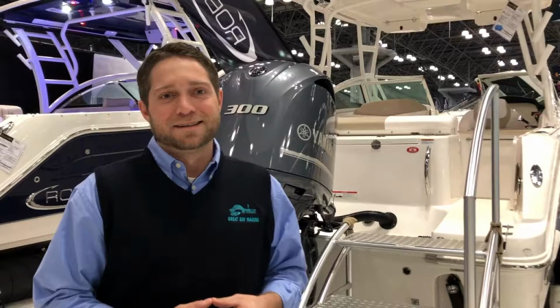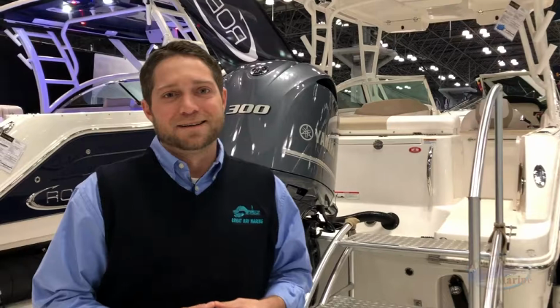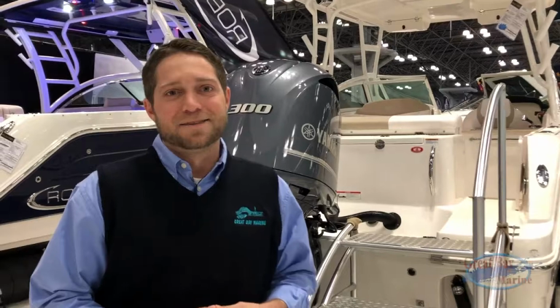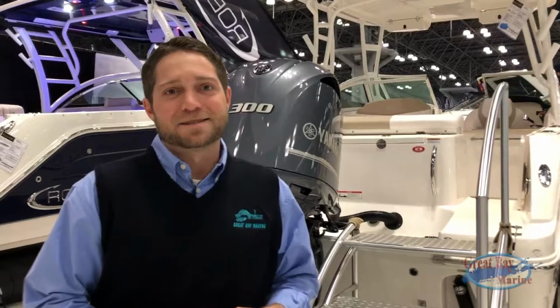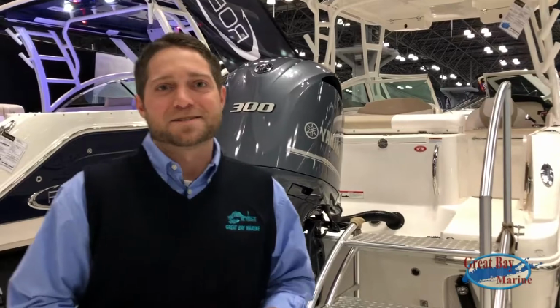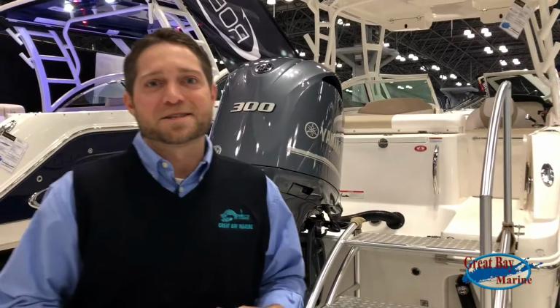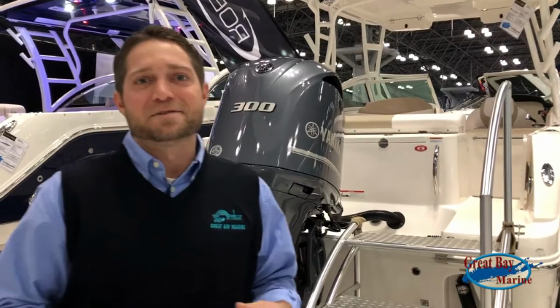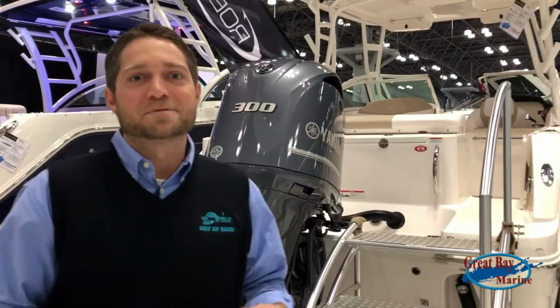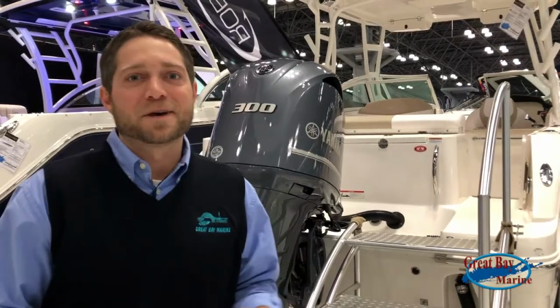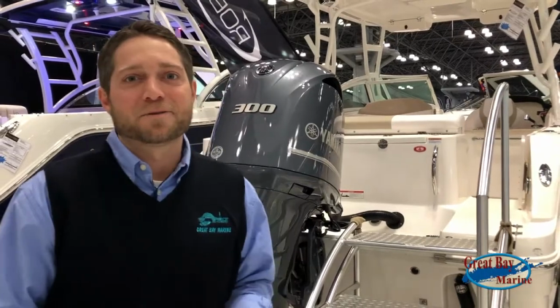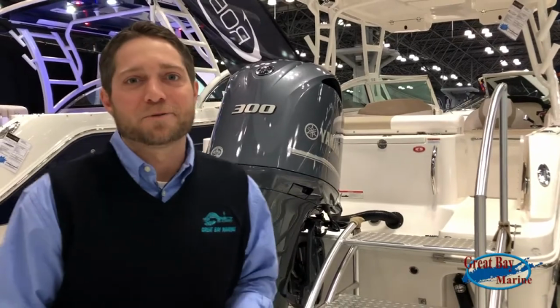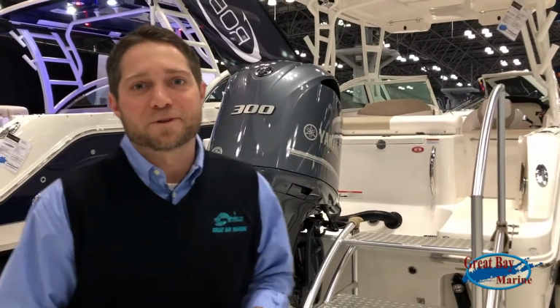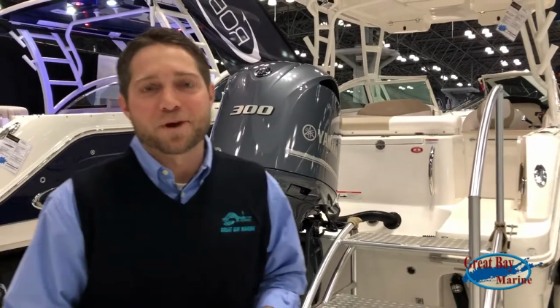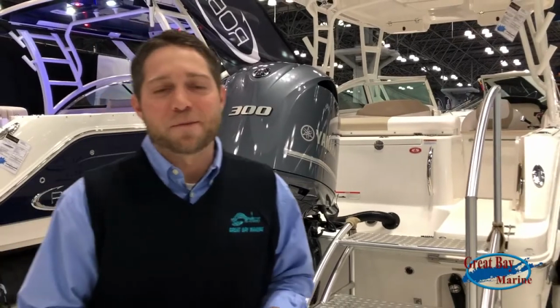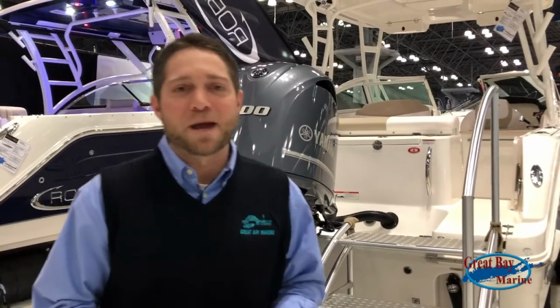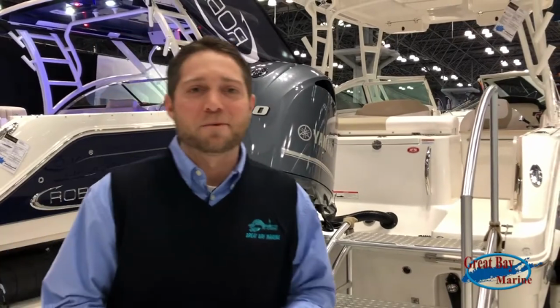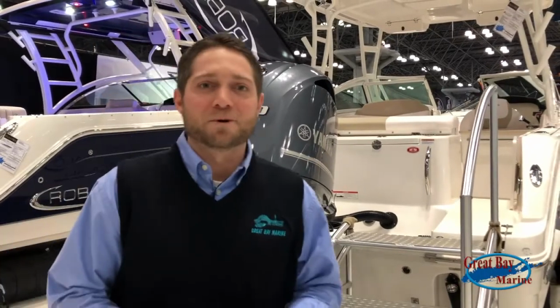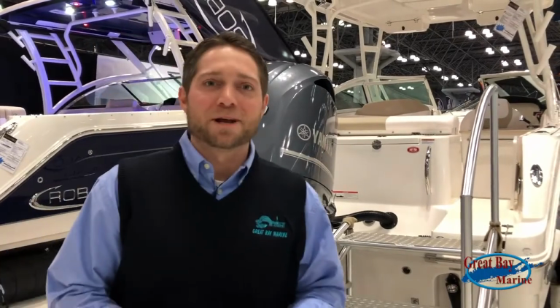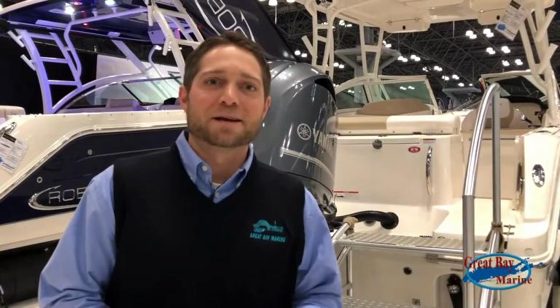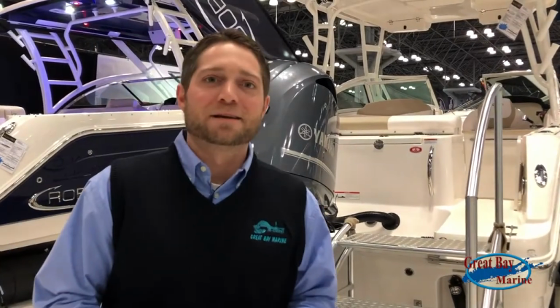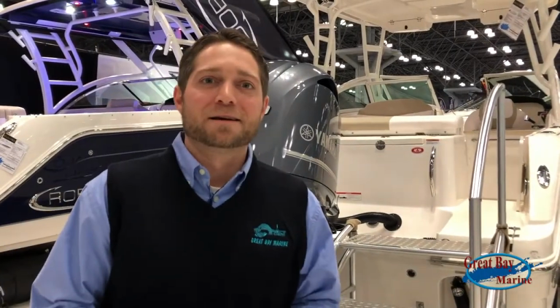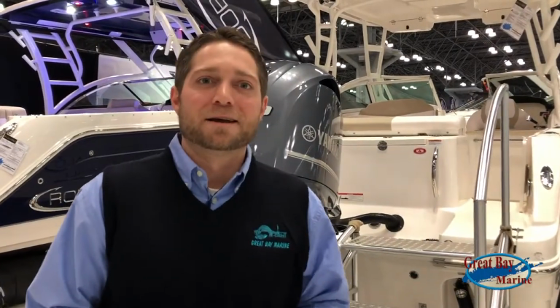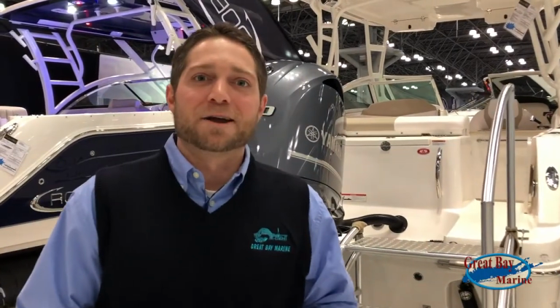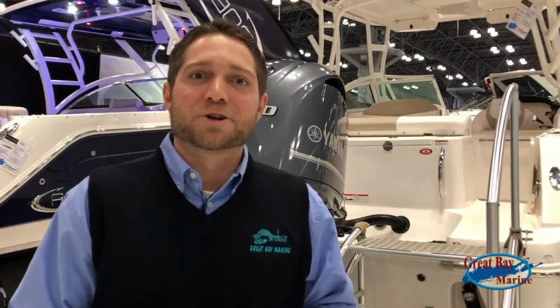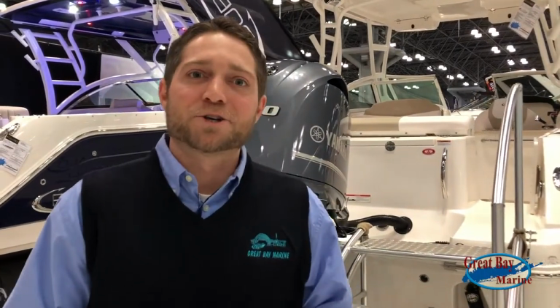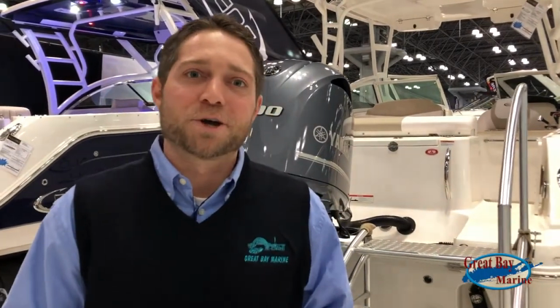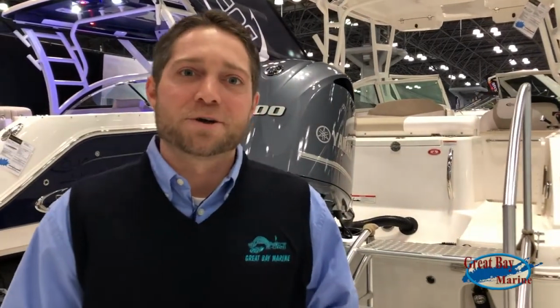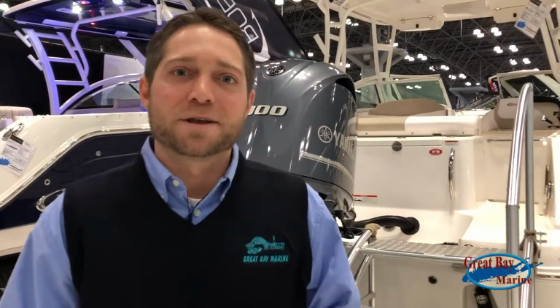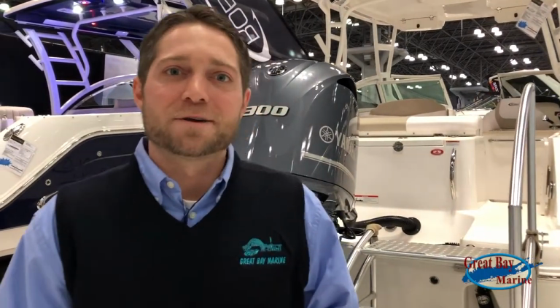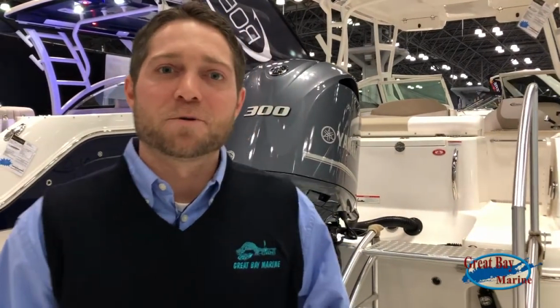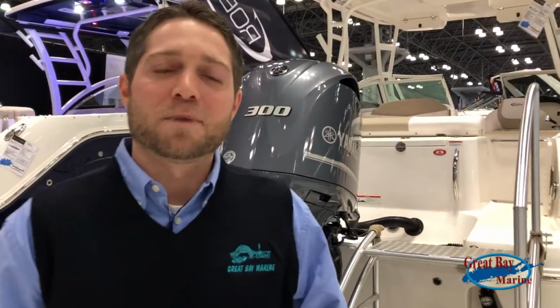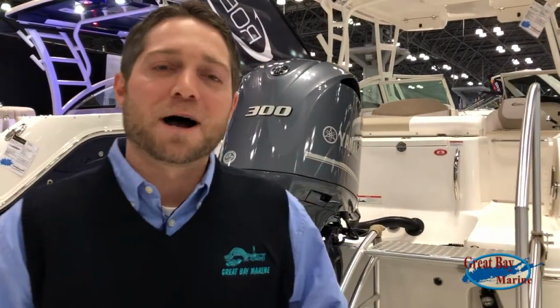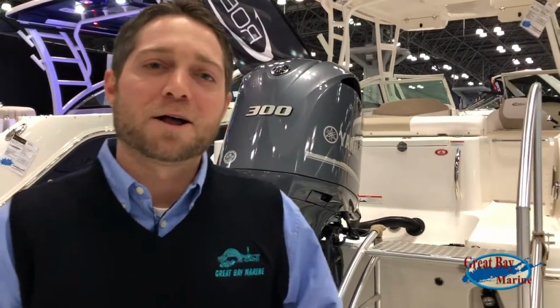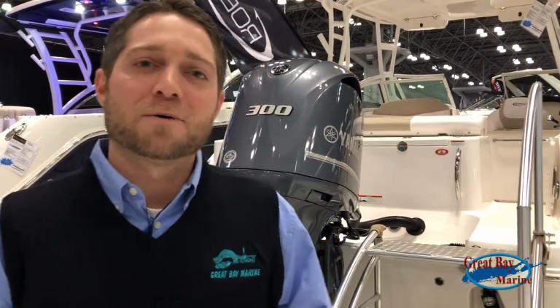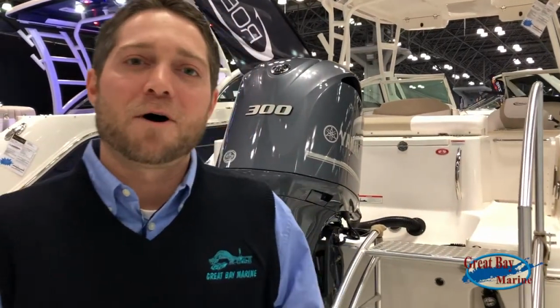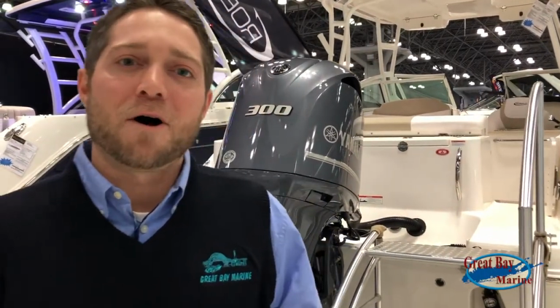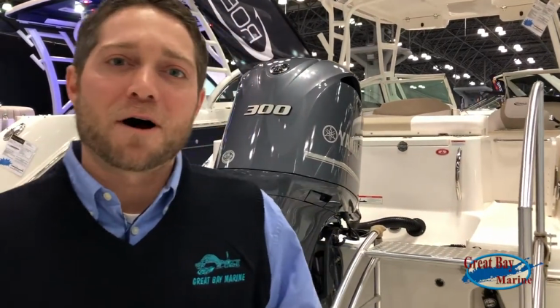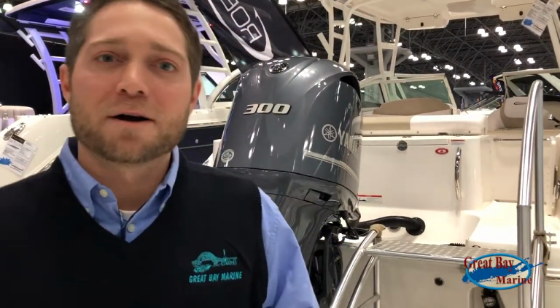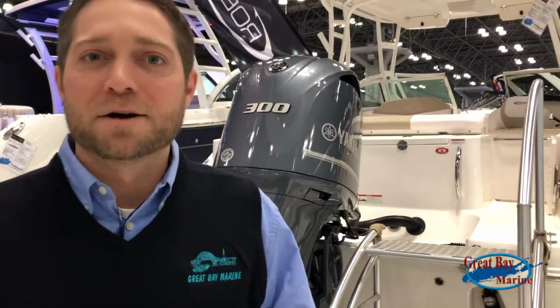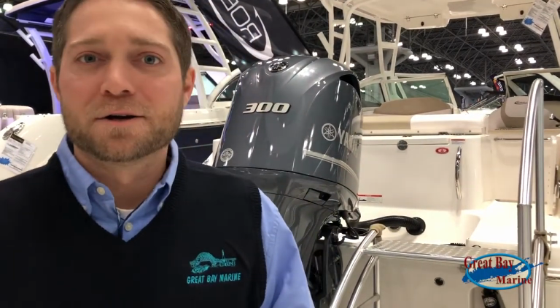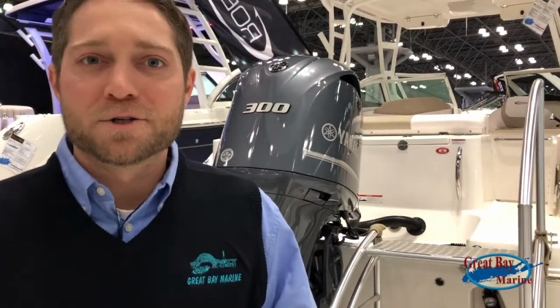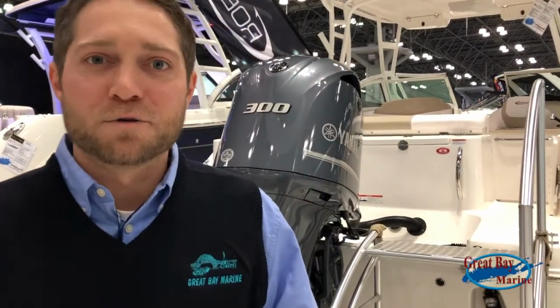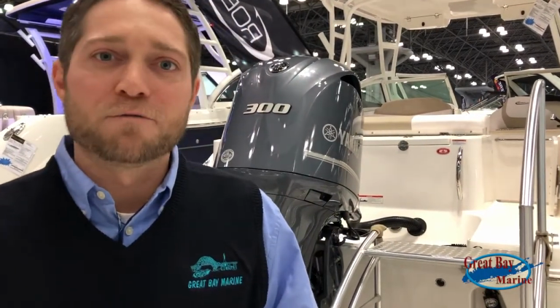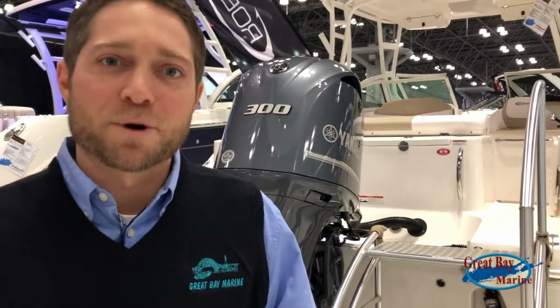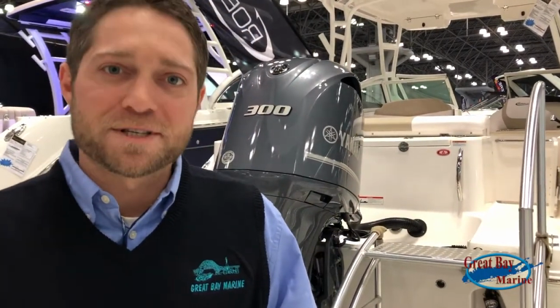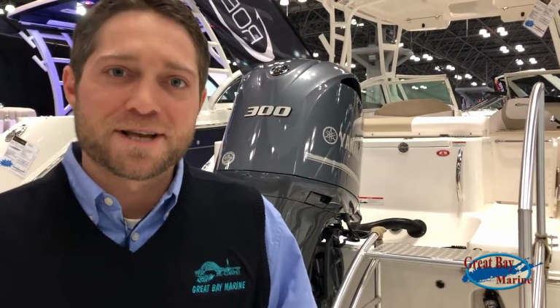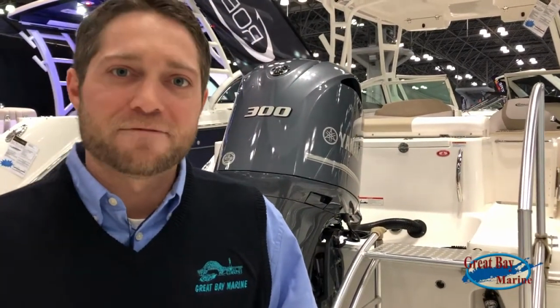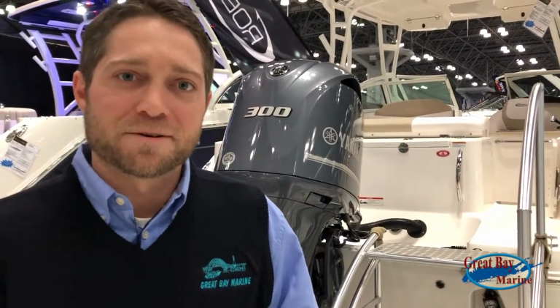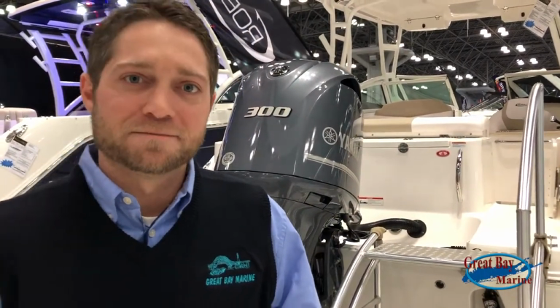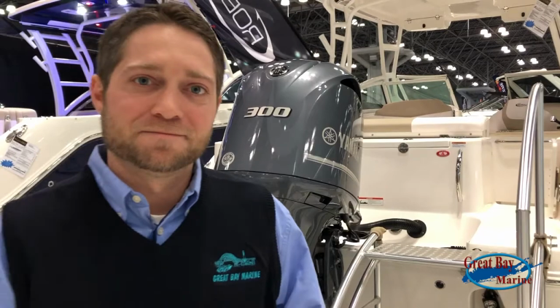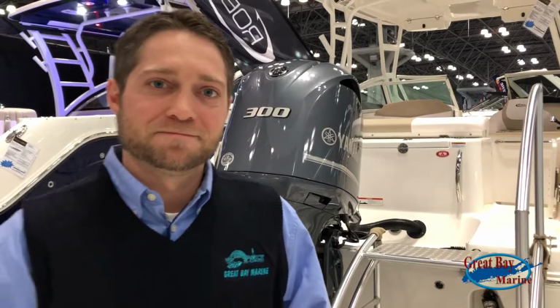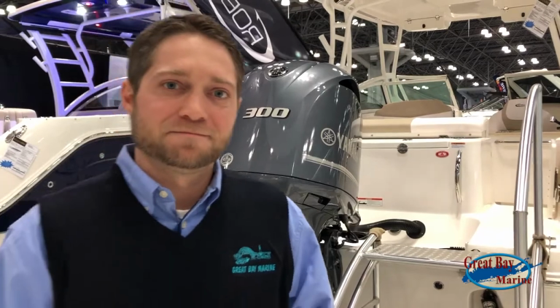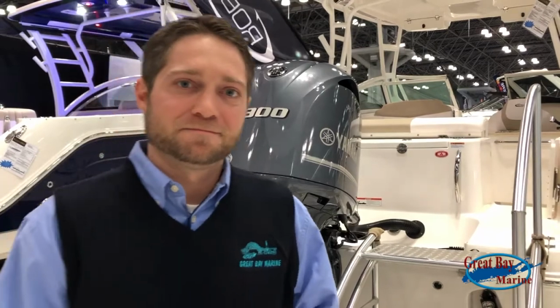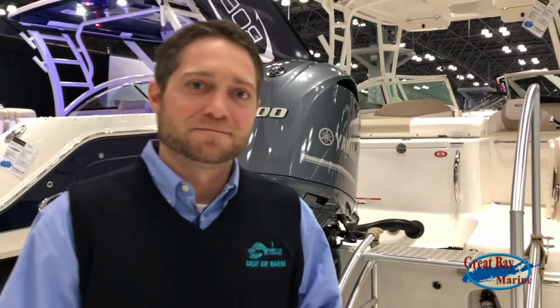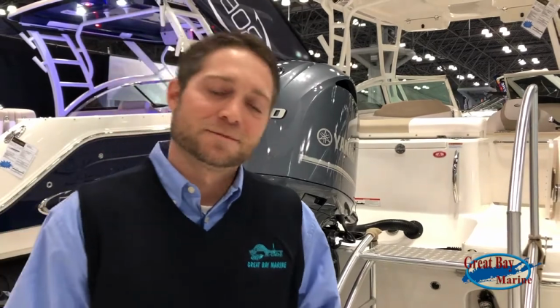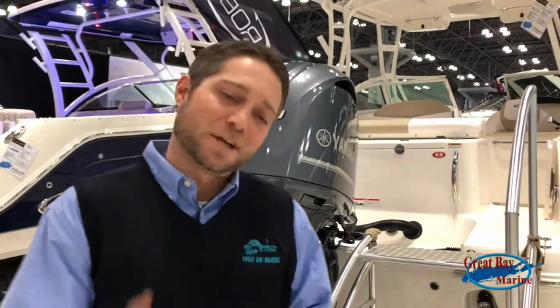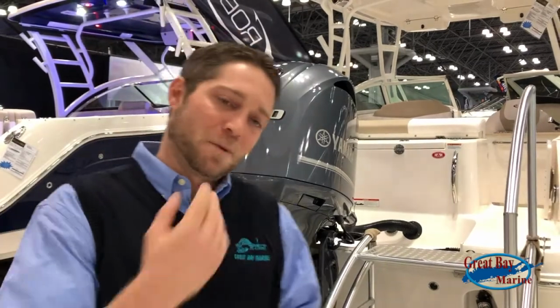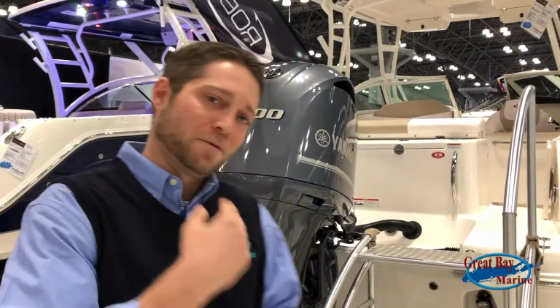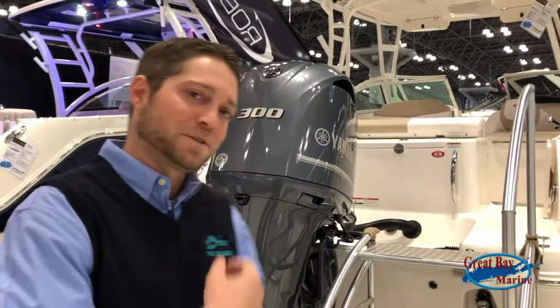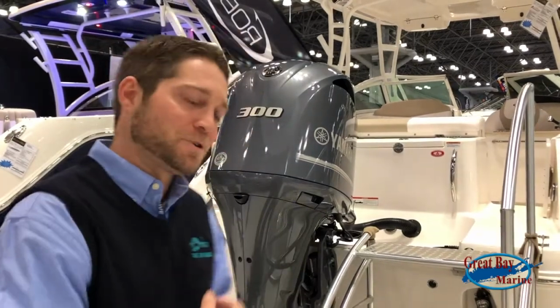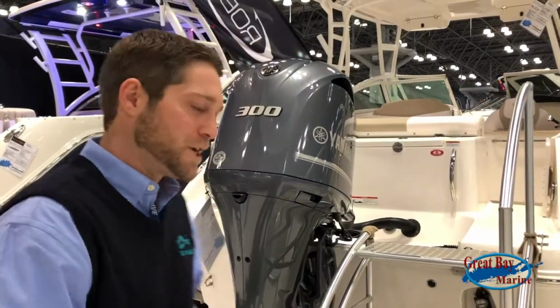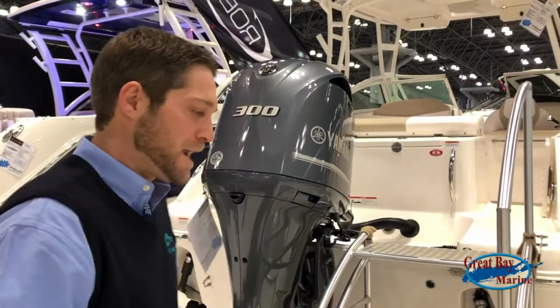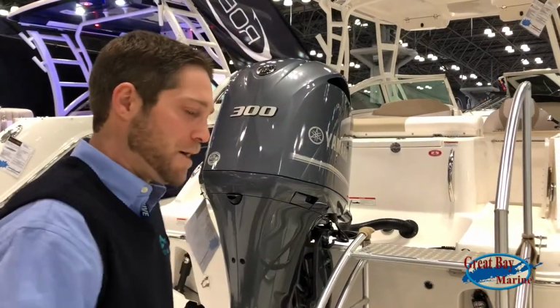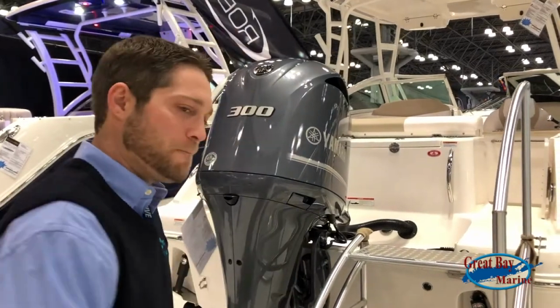This is Steve Smith with Great Bay Marine, here to show you the Ribalo R247. Come on, let's go check it out.